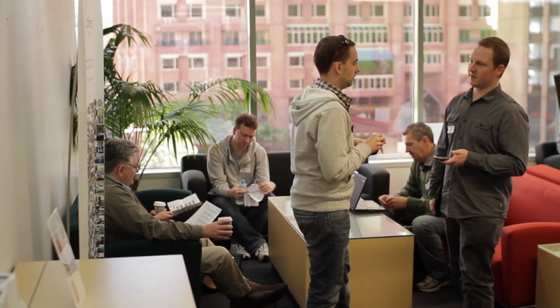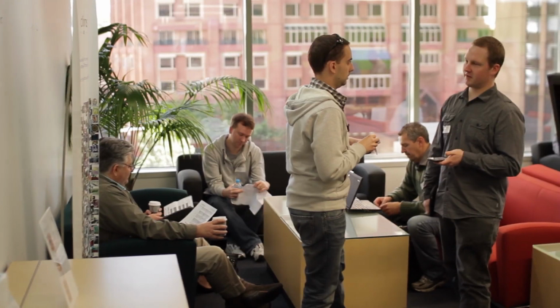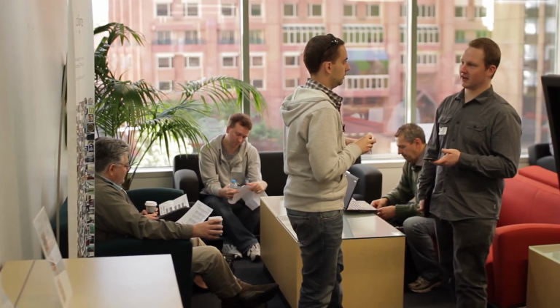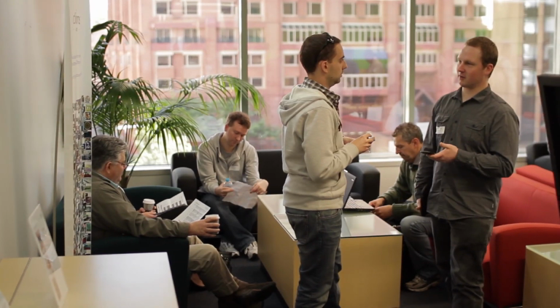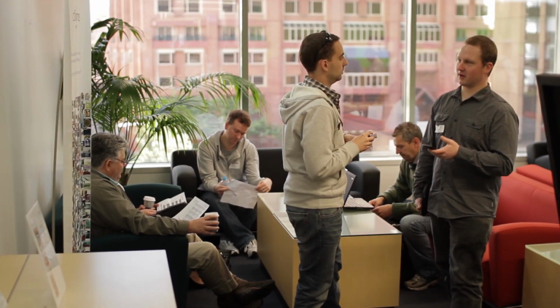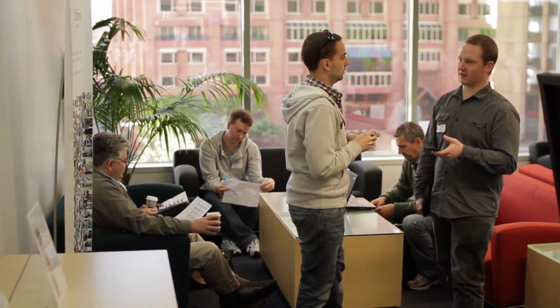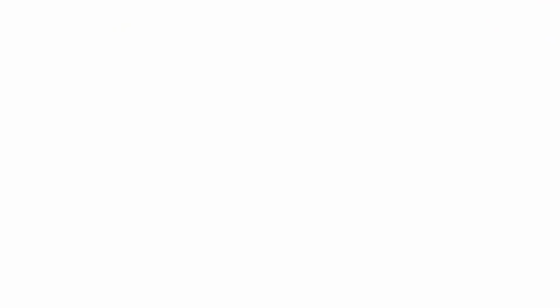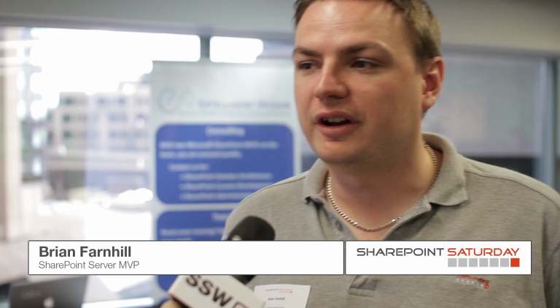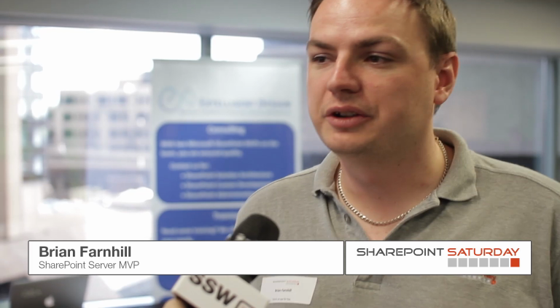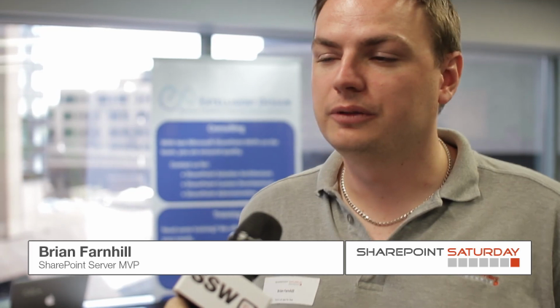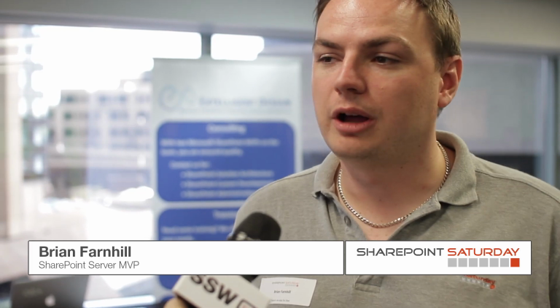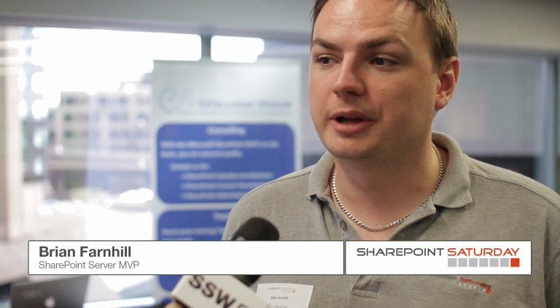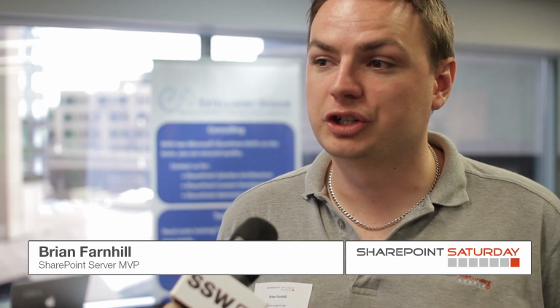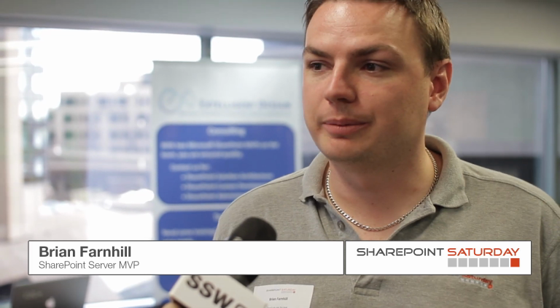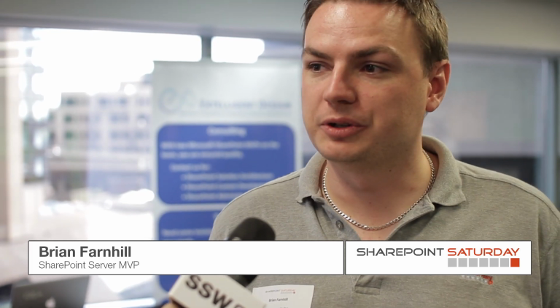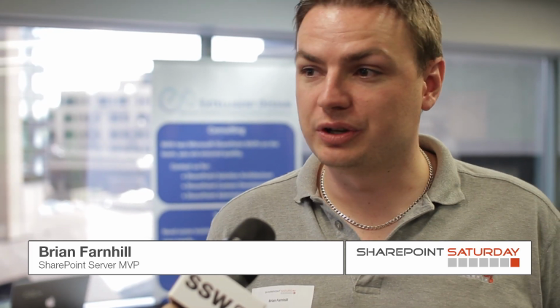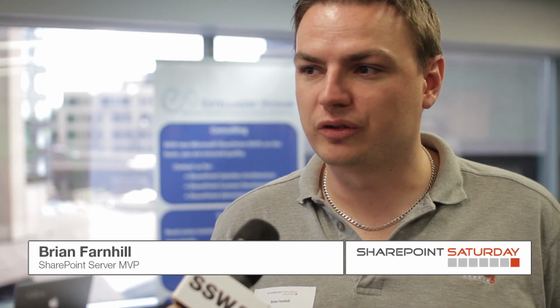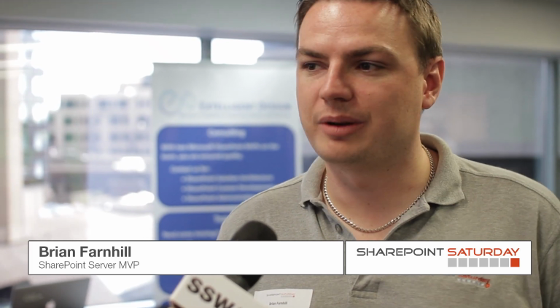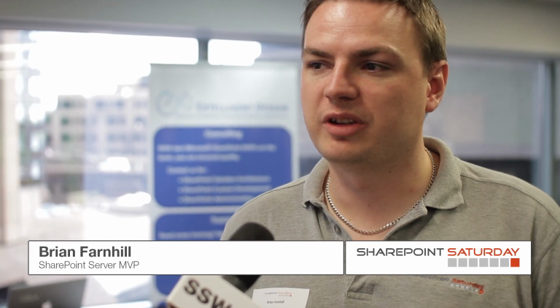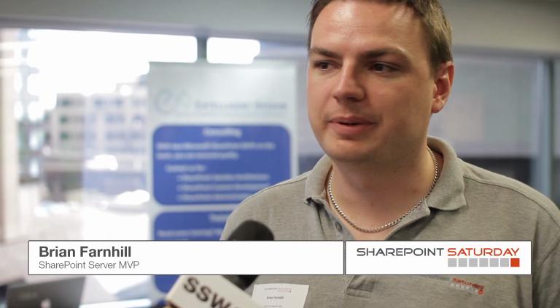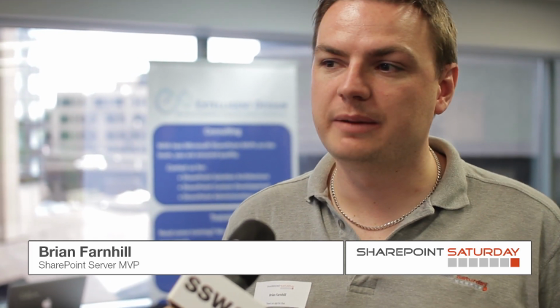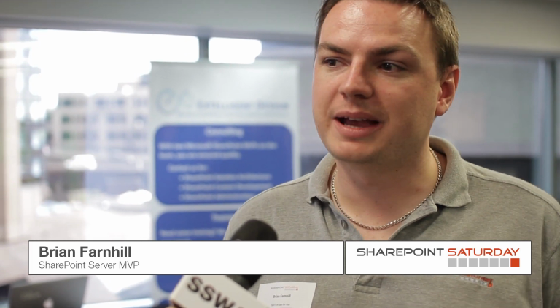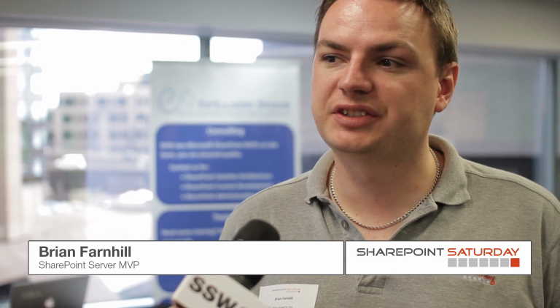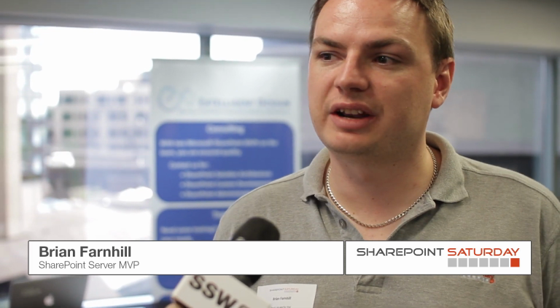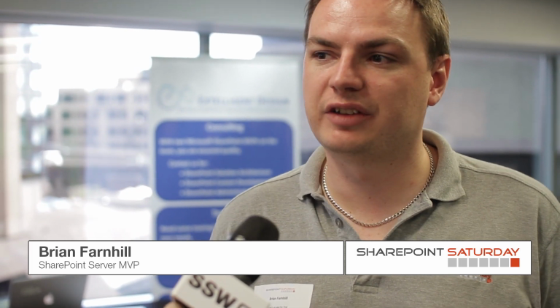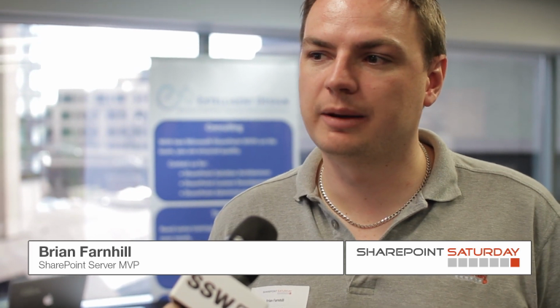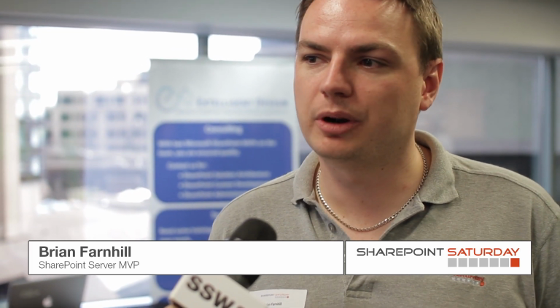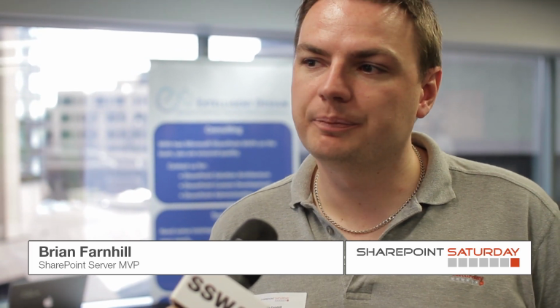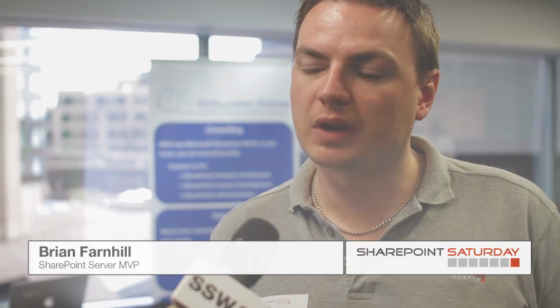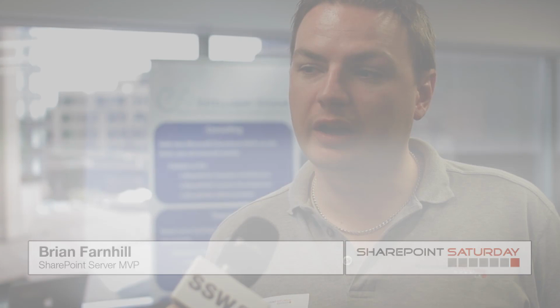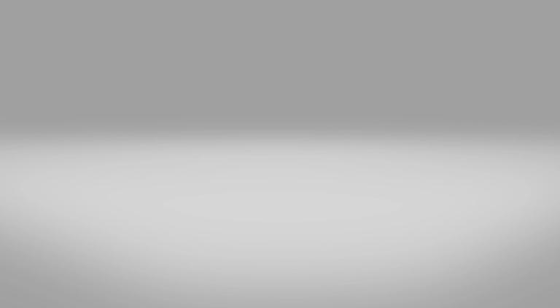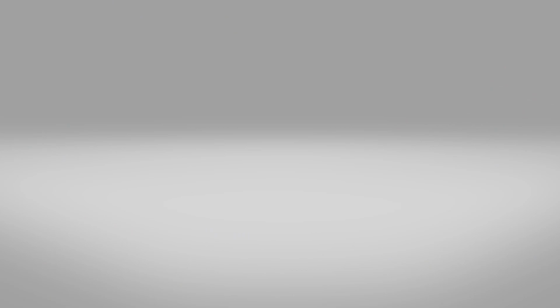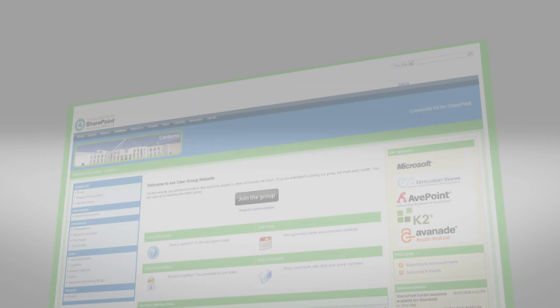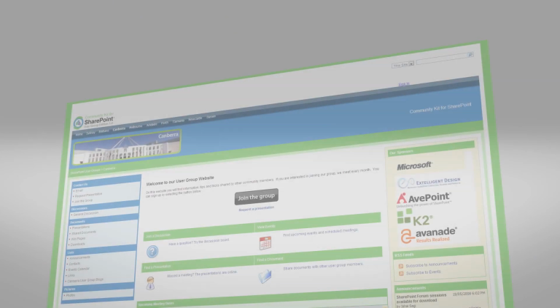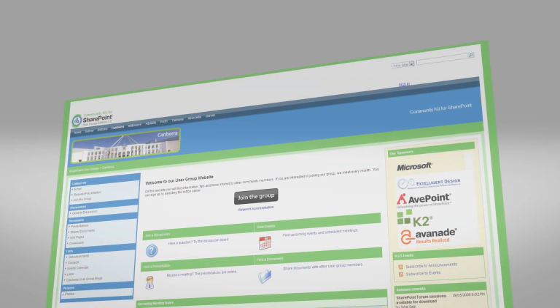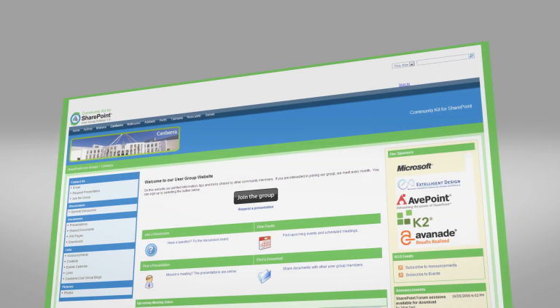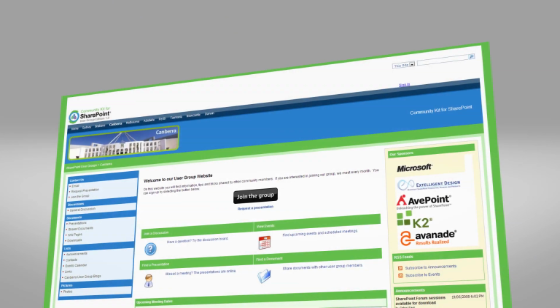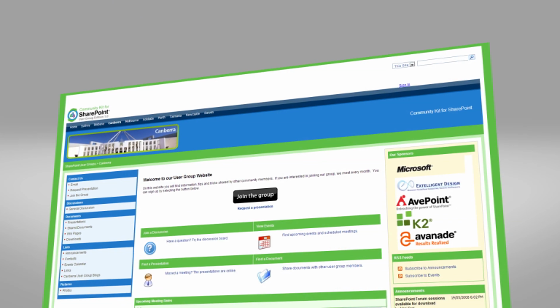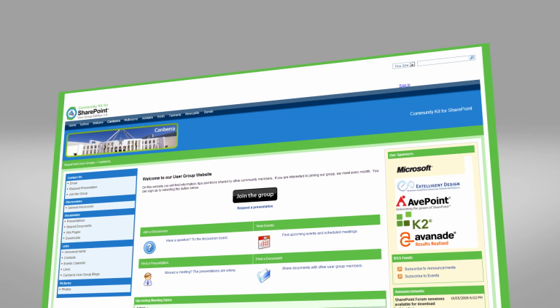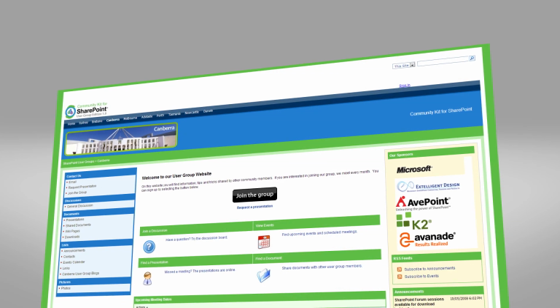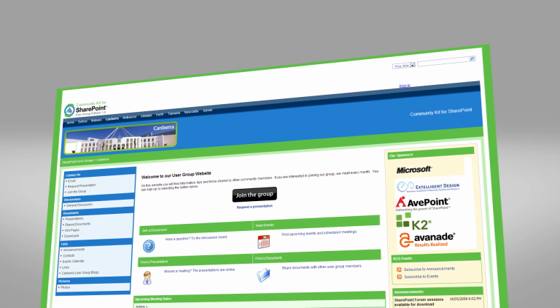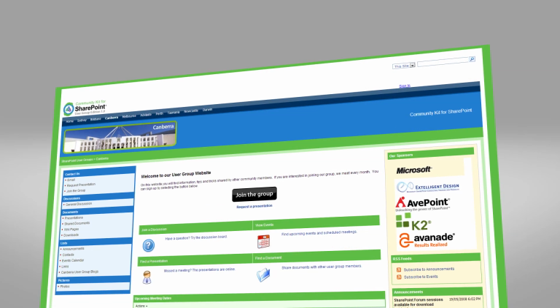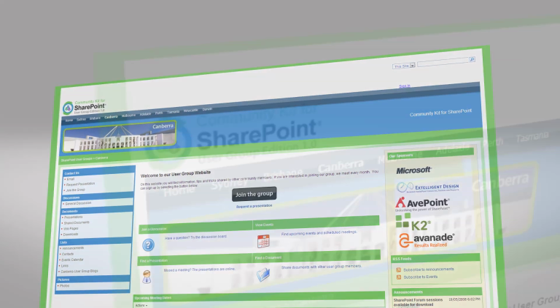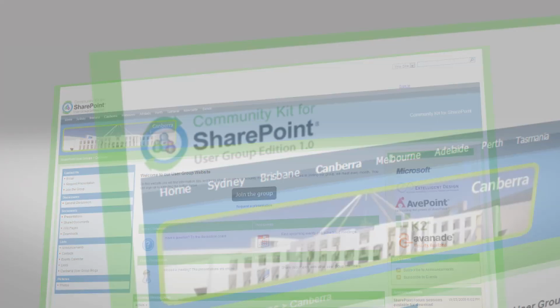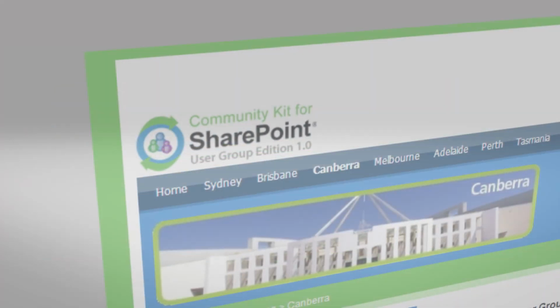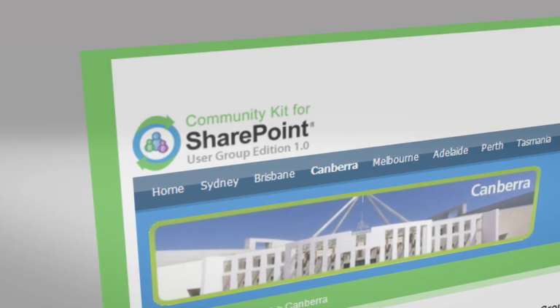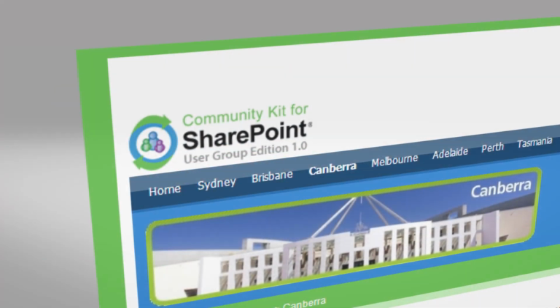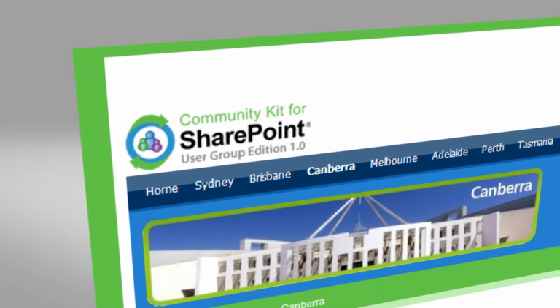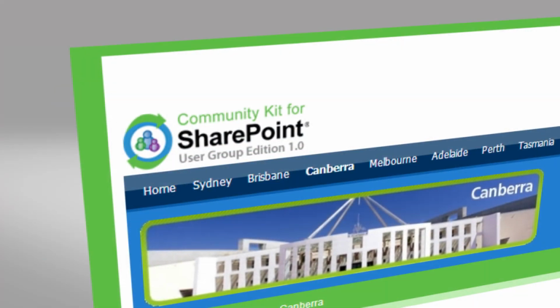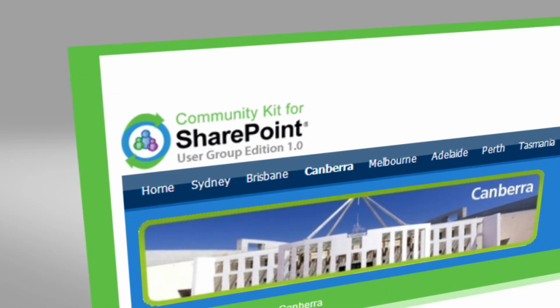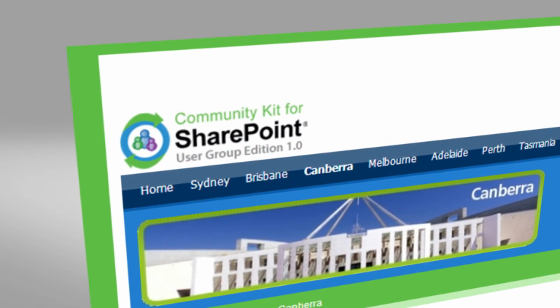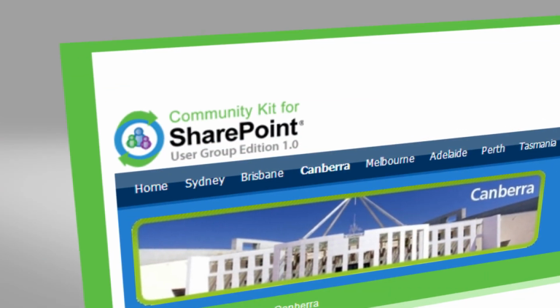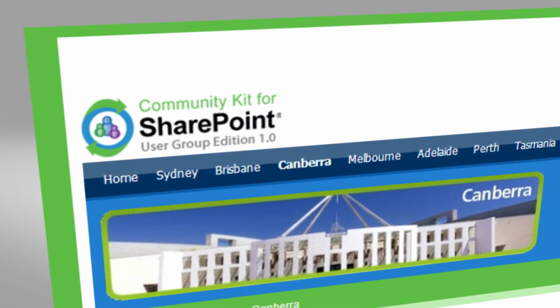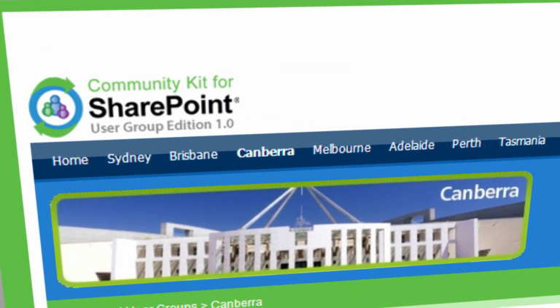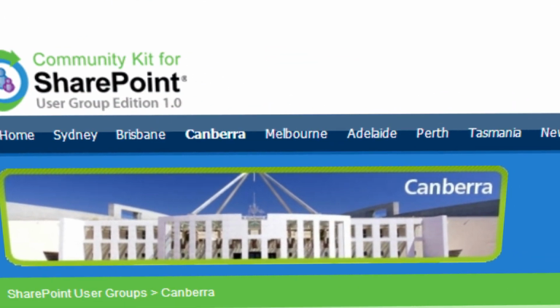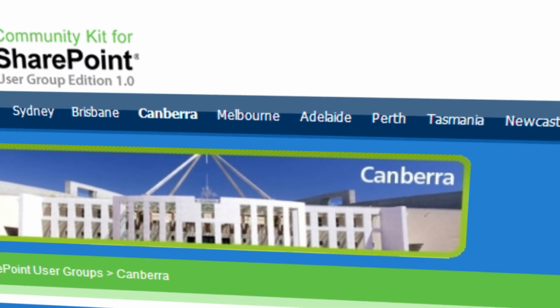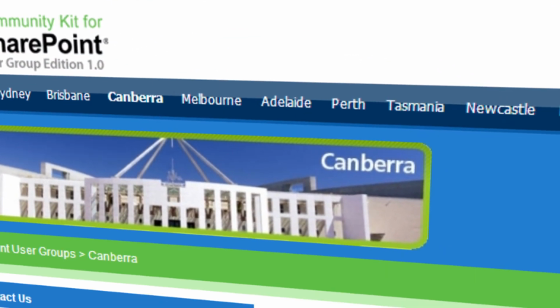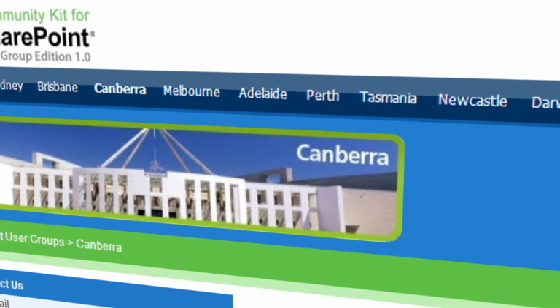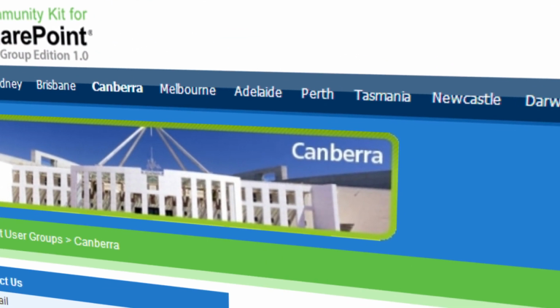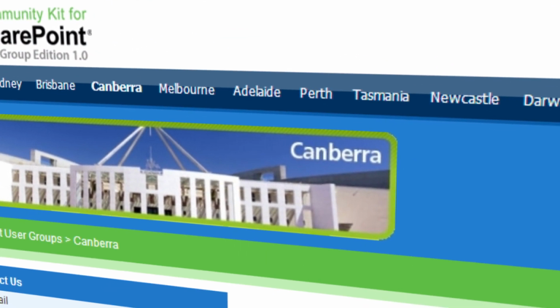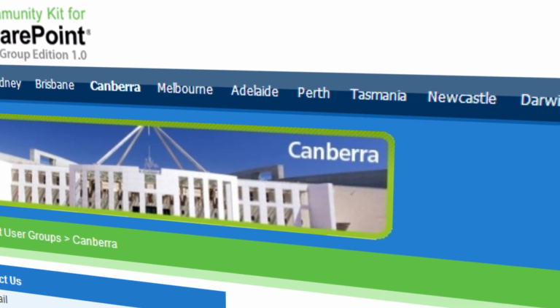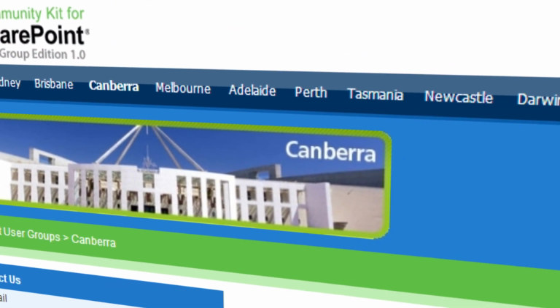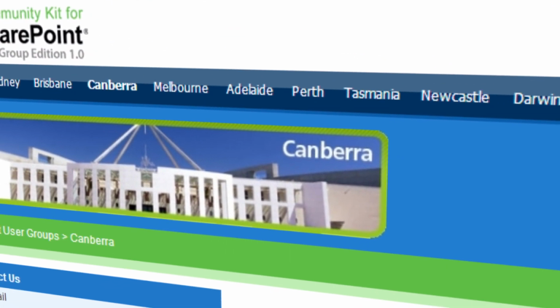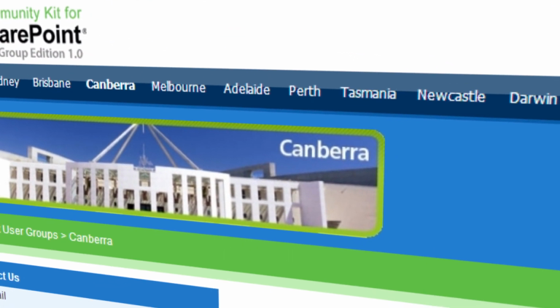Hi, I'm Brian Farnhill. I'm a SharePoint Server MVP based out of Canberra. I help run the Canberra SharePoint User Group and I also help organise the SharePoint Saturday events in Australia.